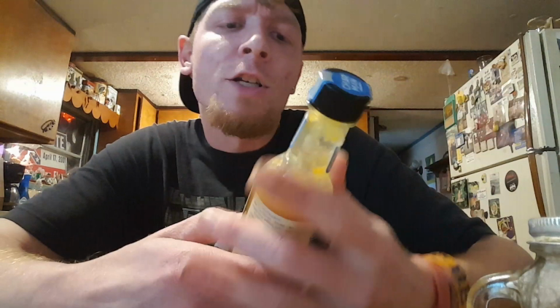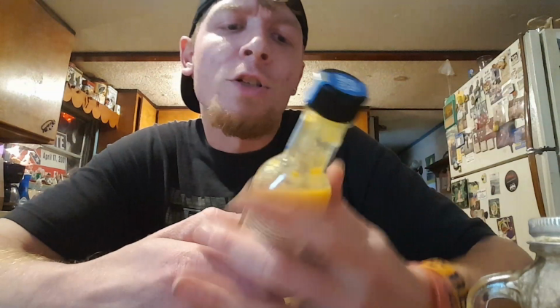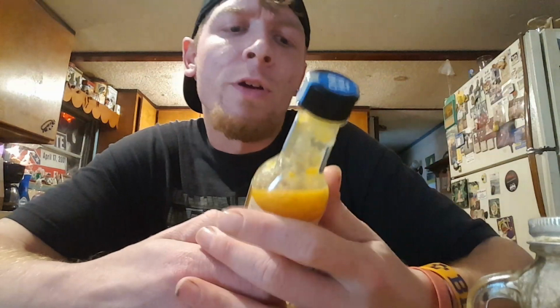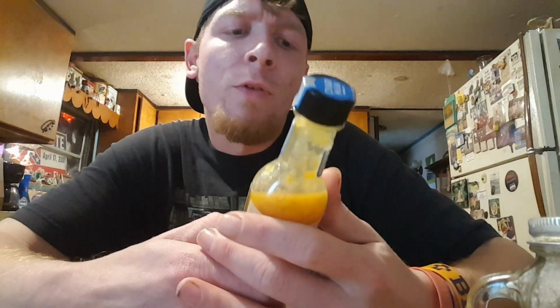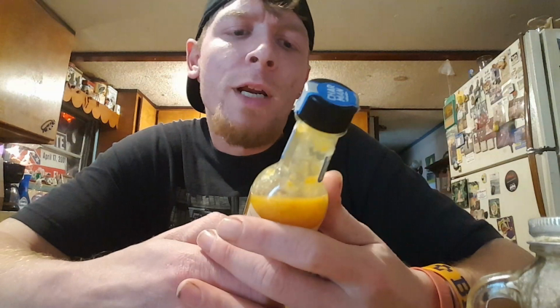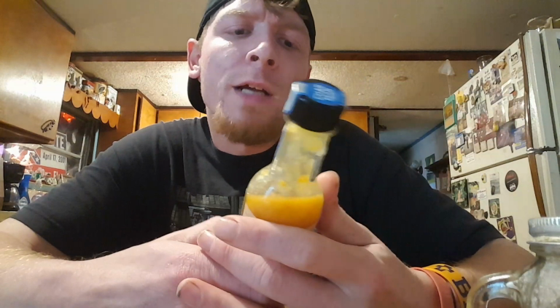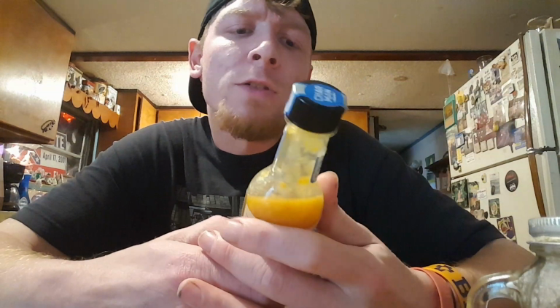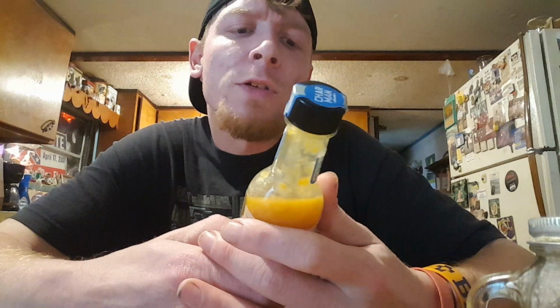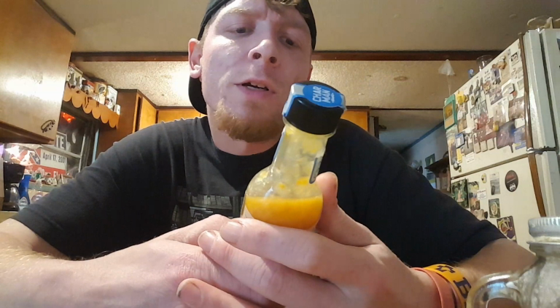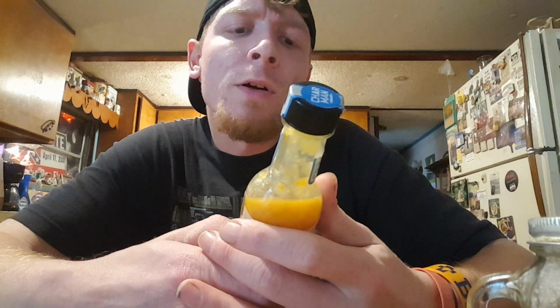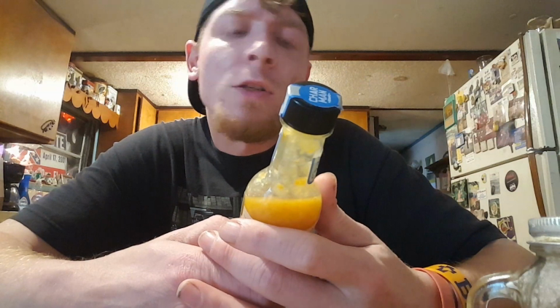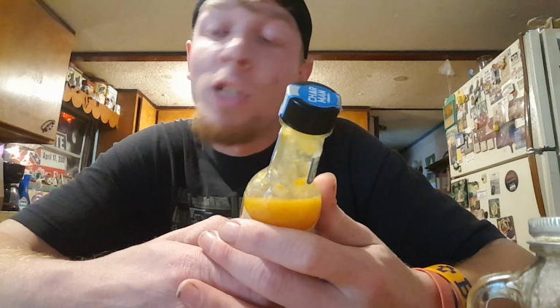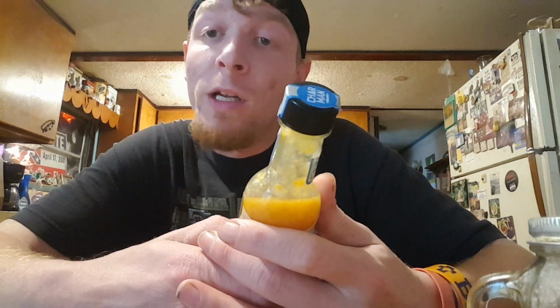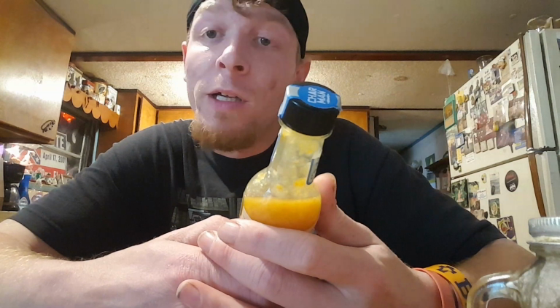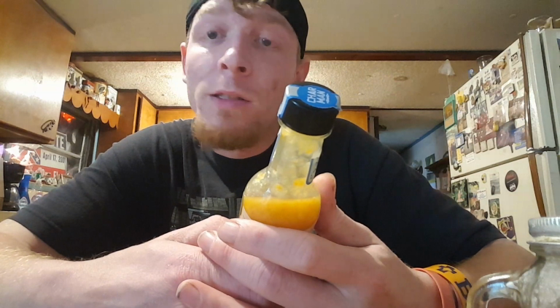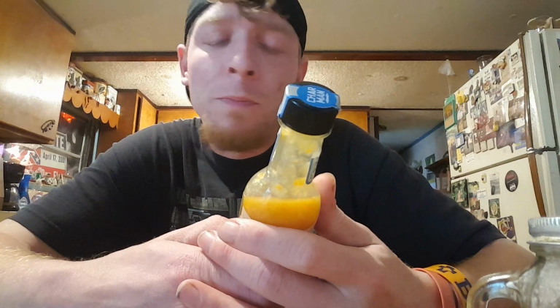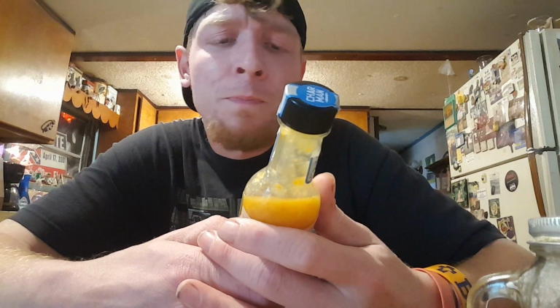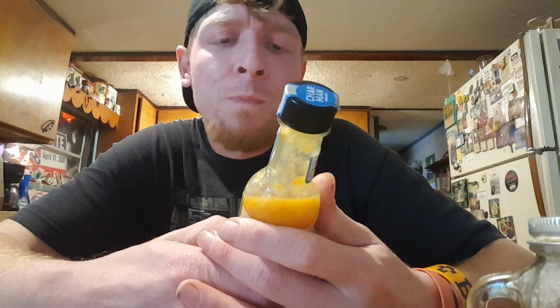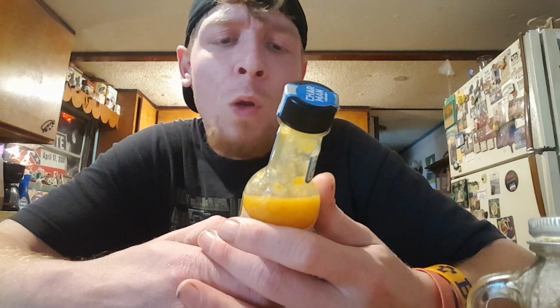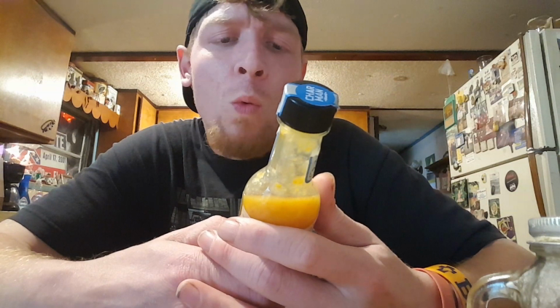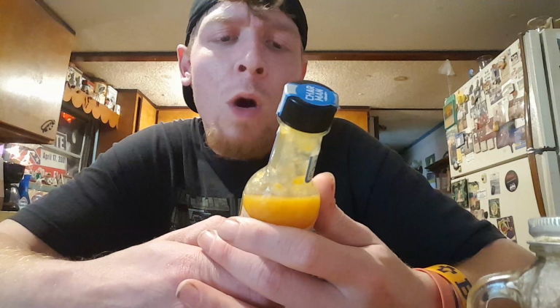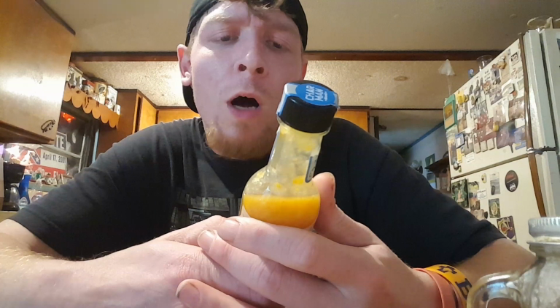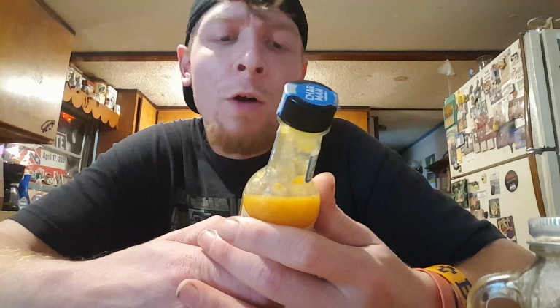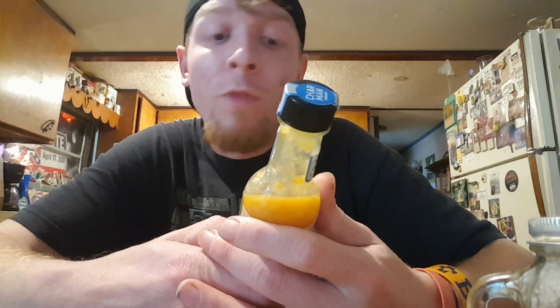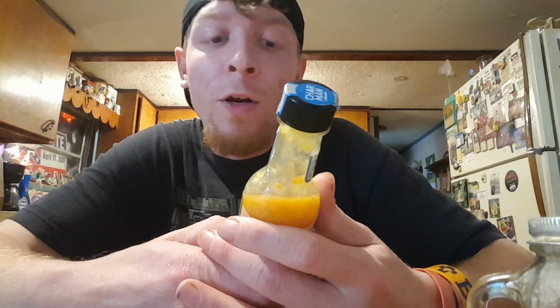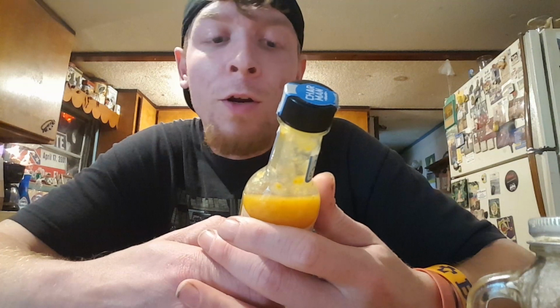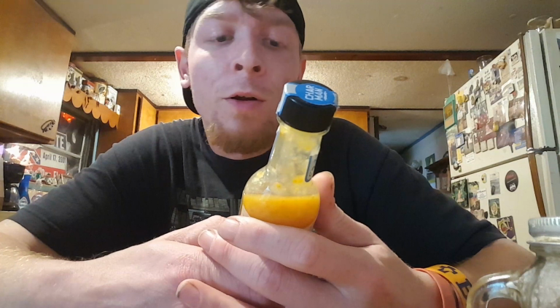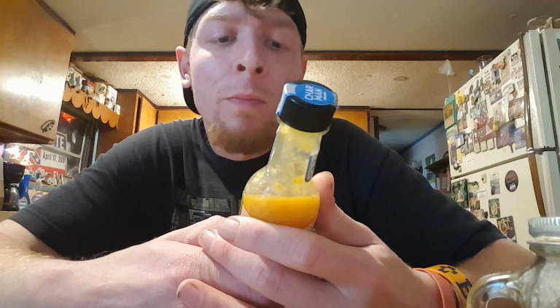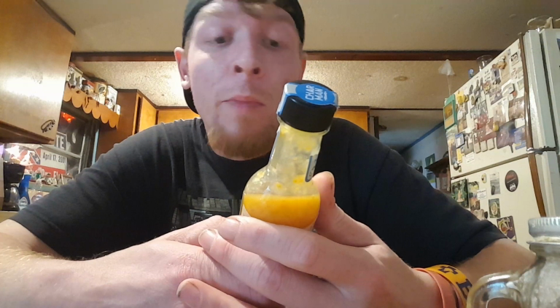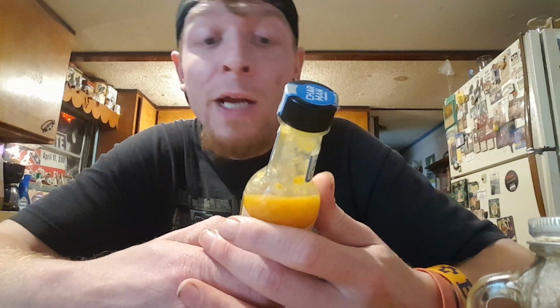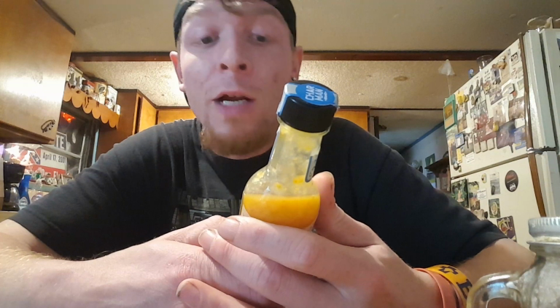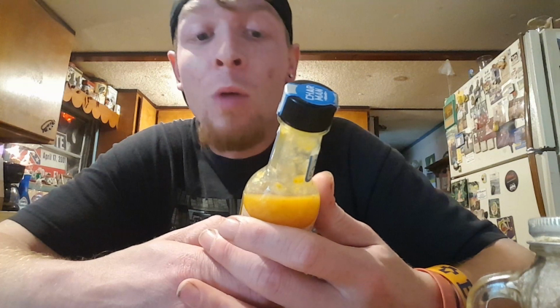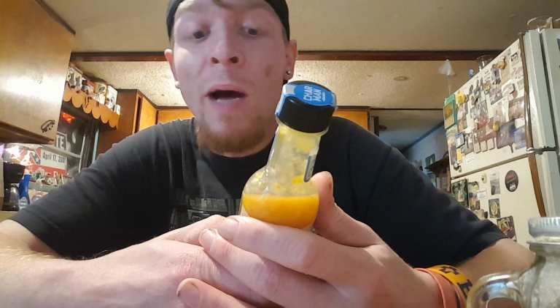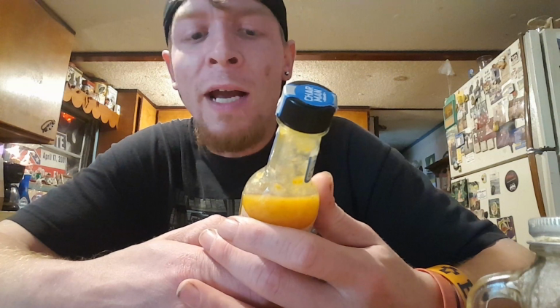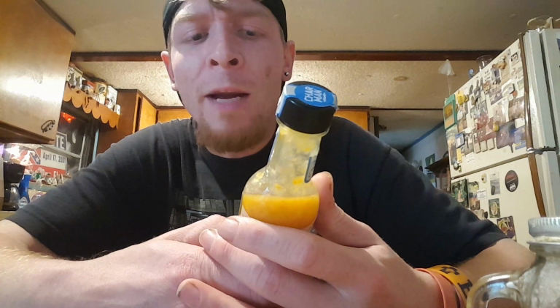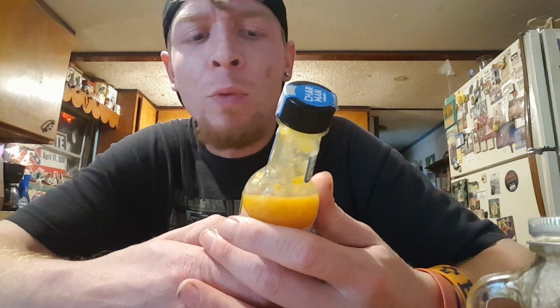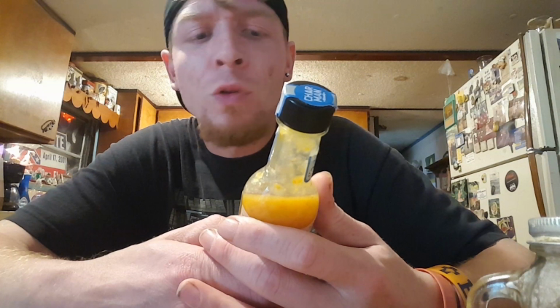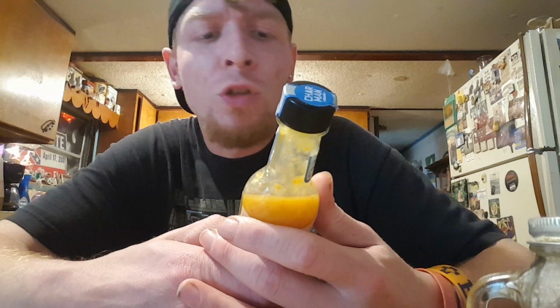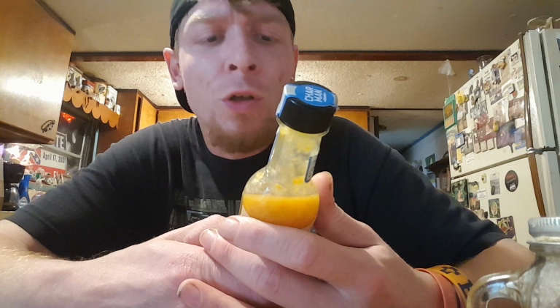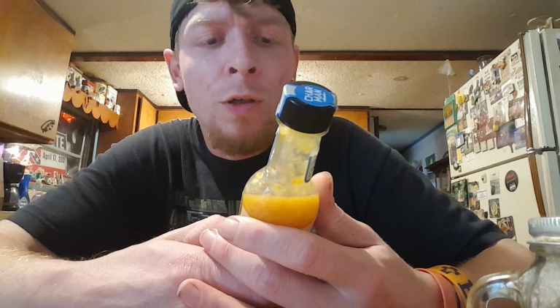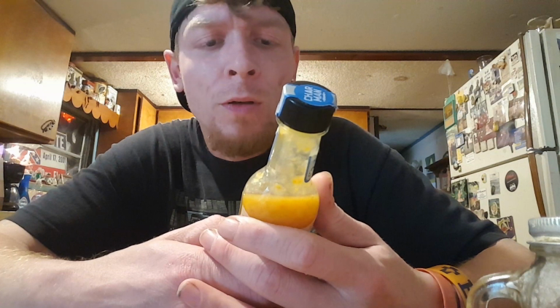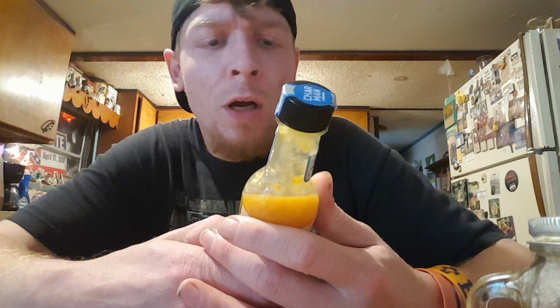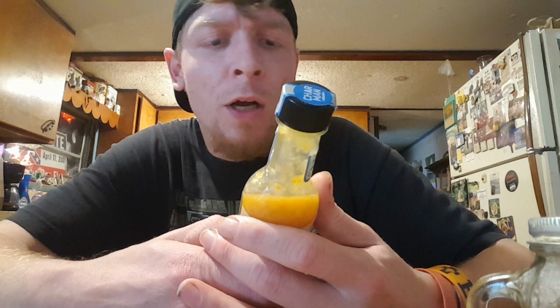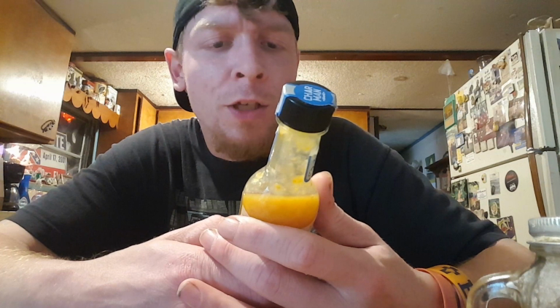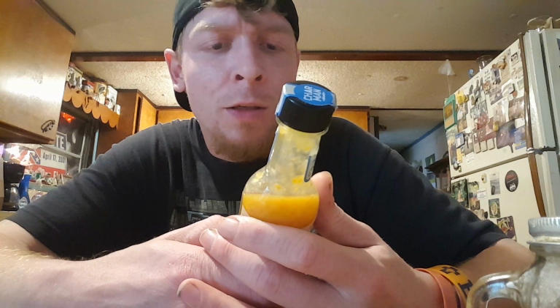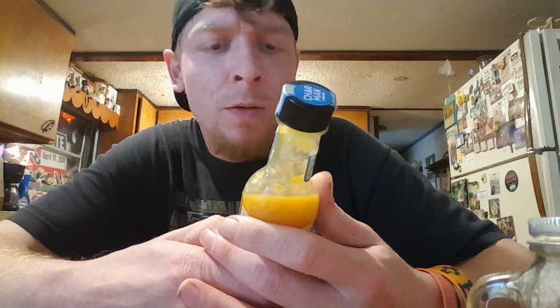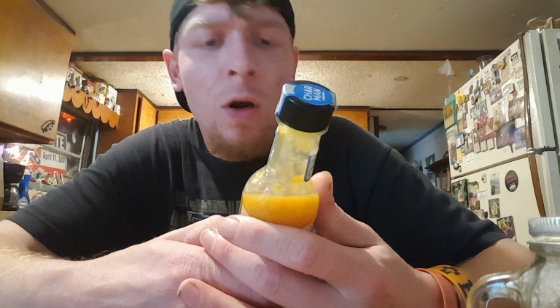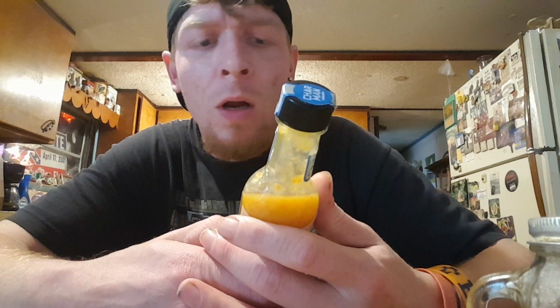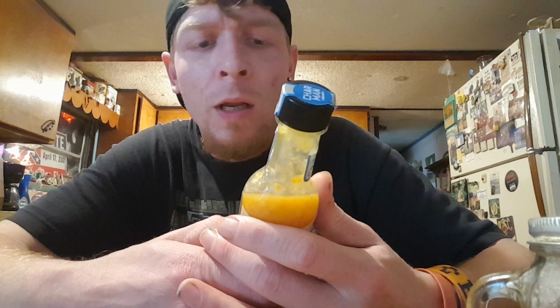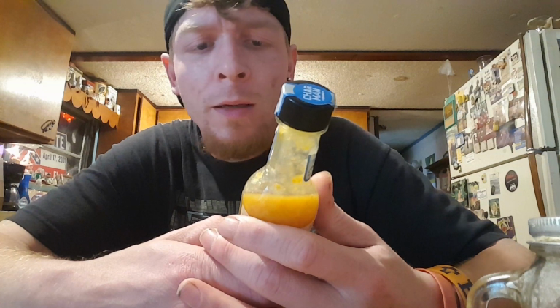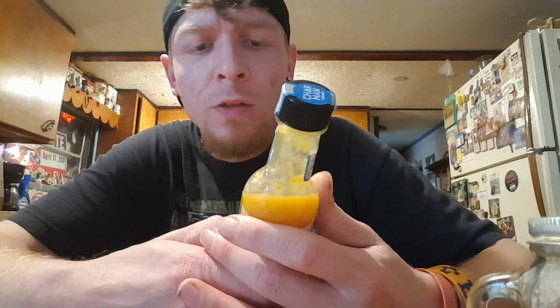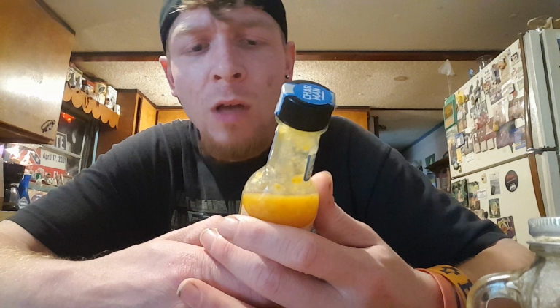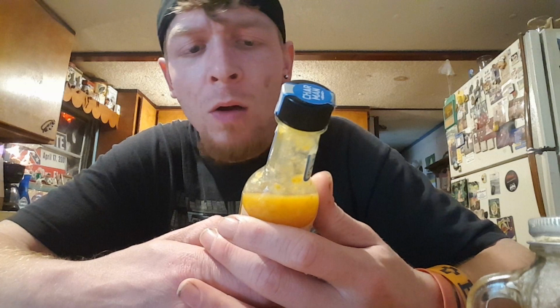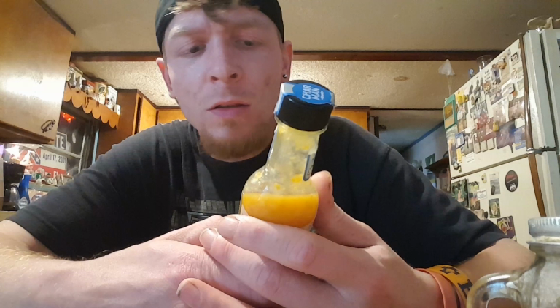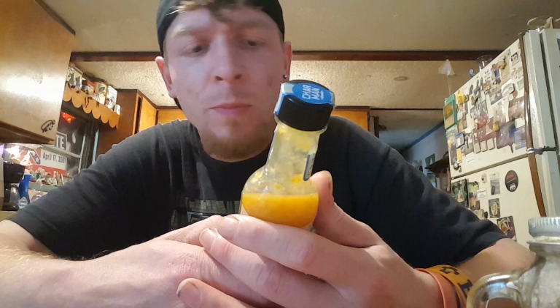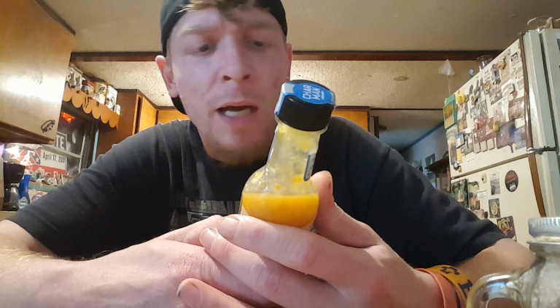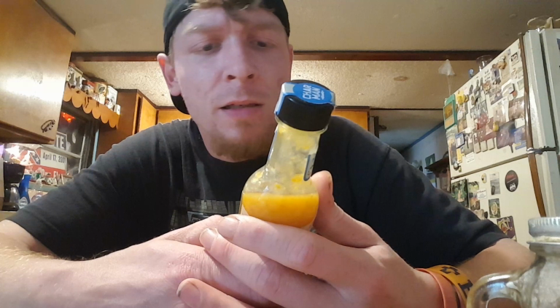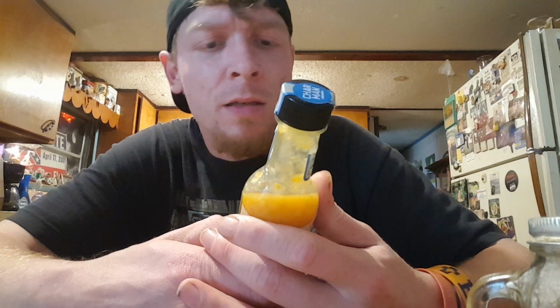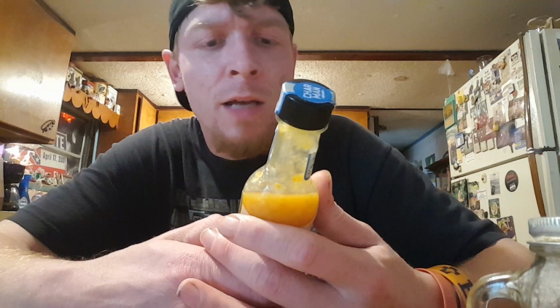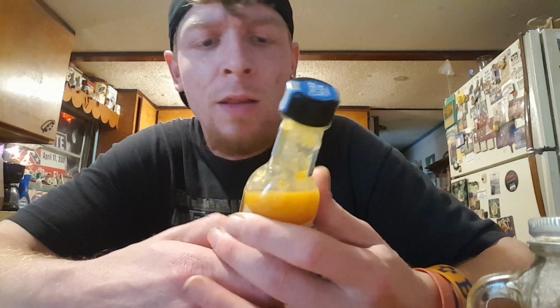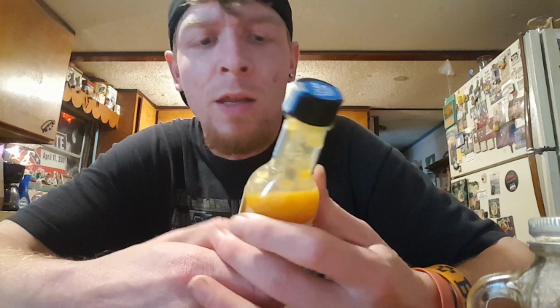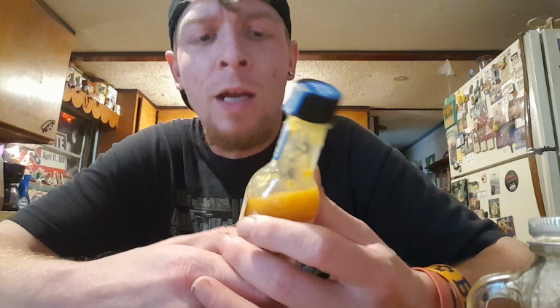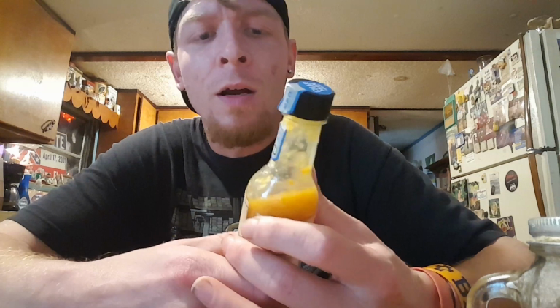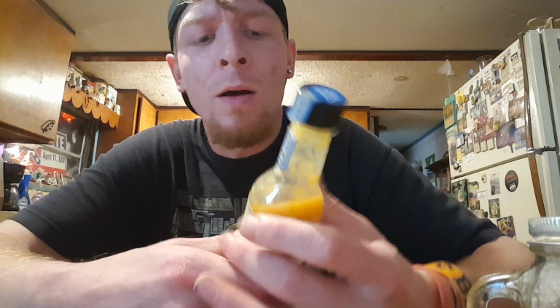Your ingredients here are chilies, water, vinegar, mango, pineapple, sugar, onion, garlic, salt, spices, and xanthan gum.